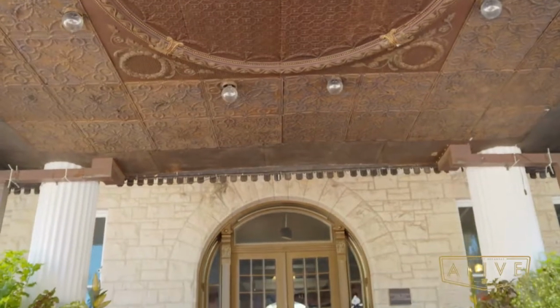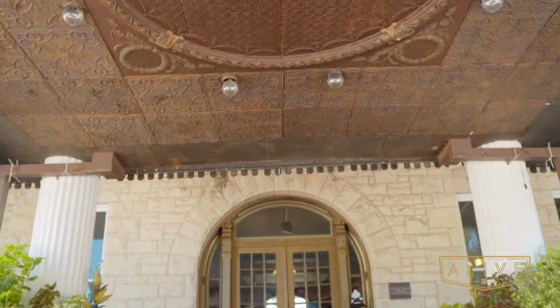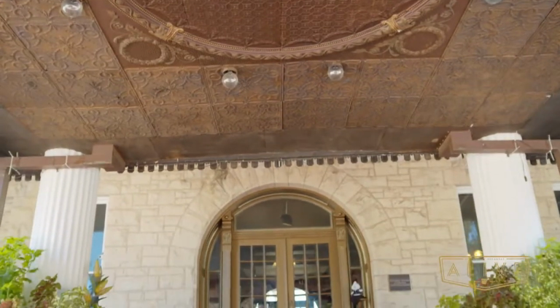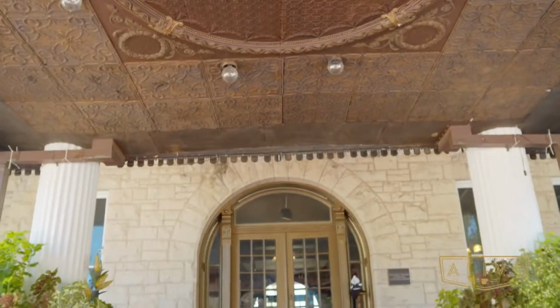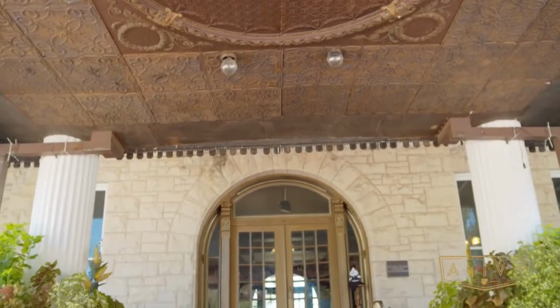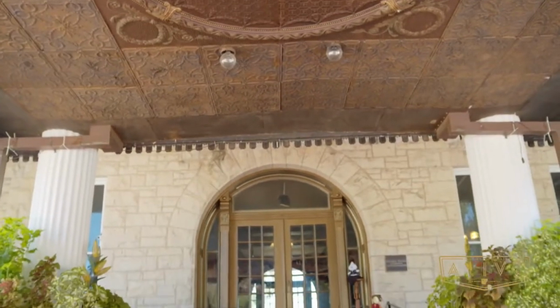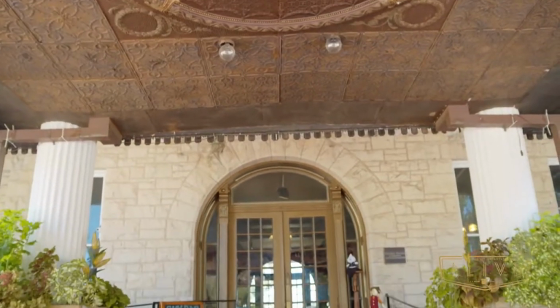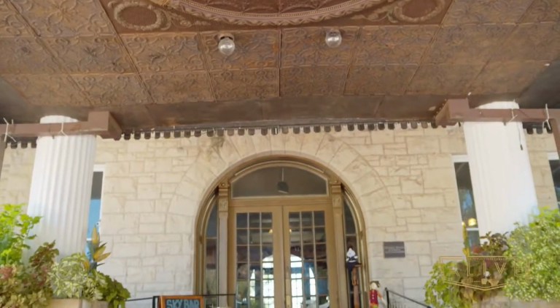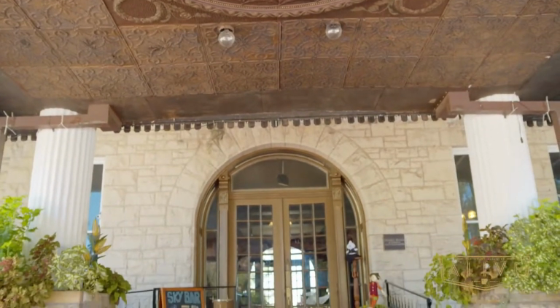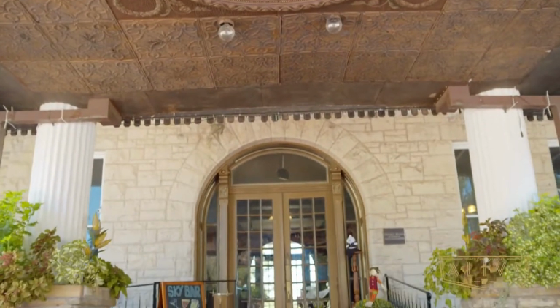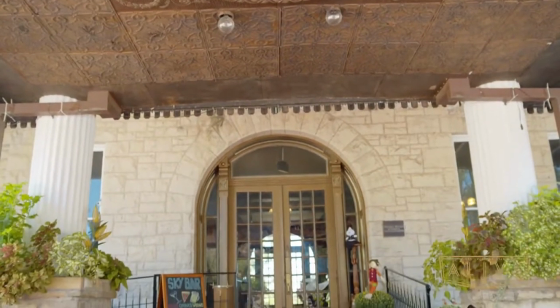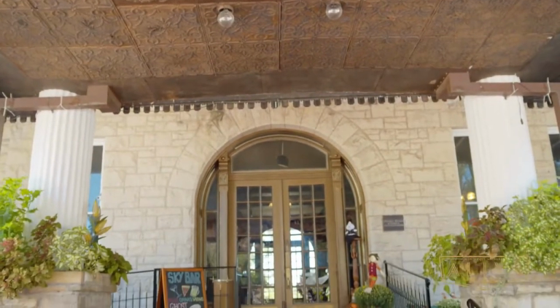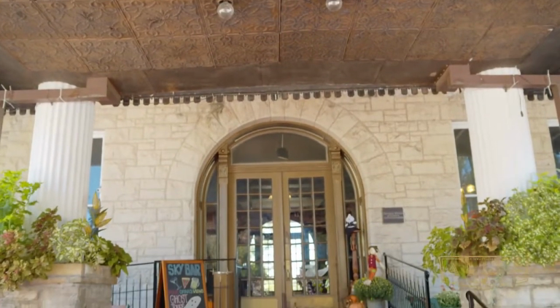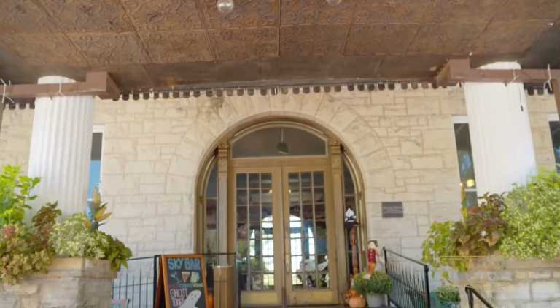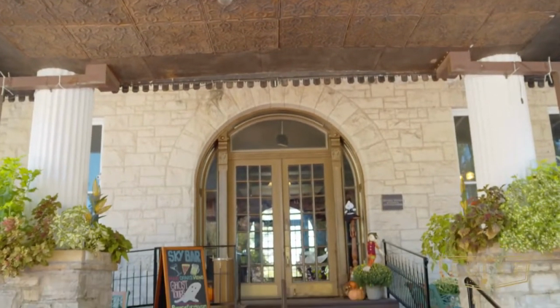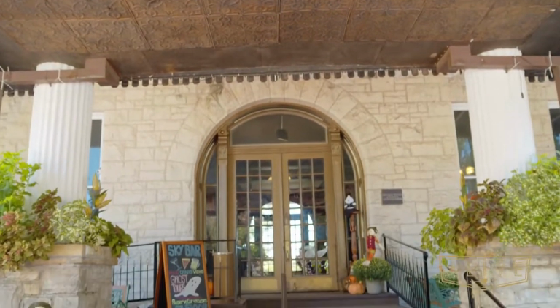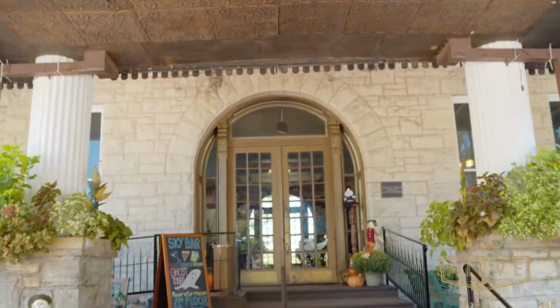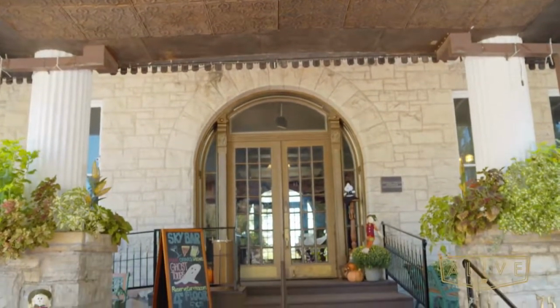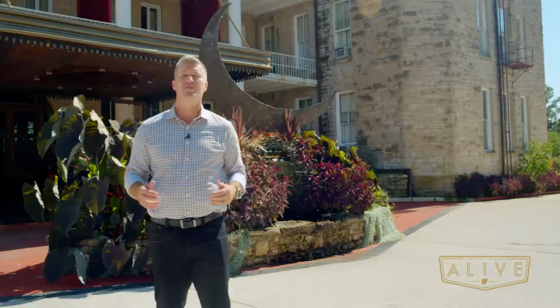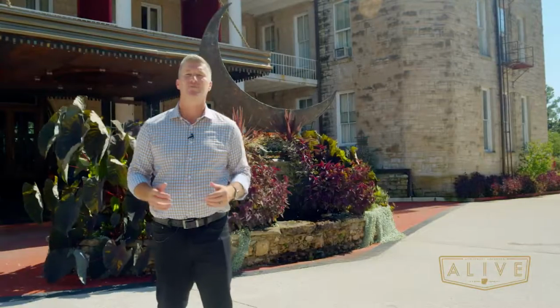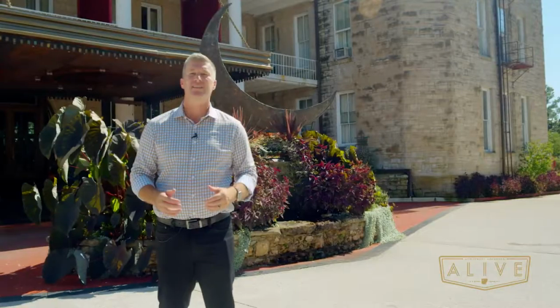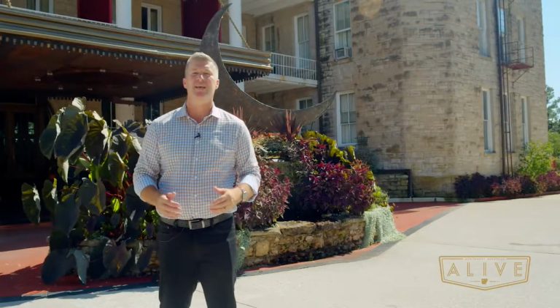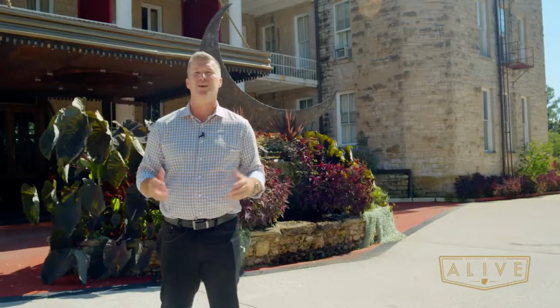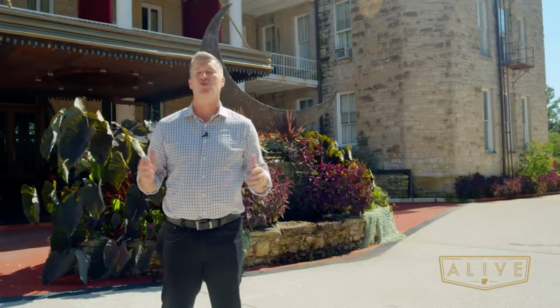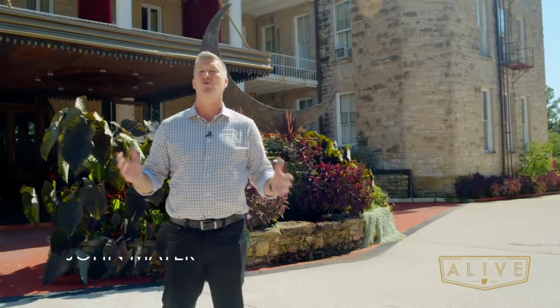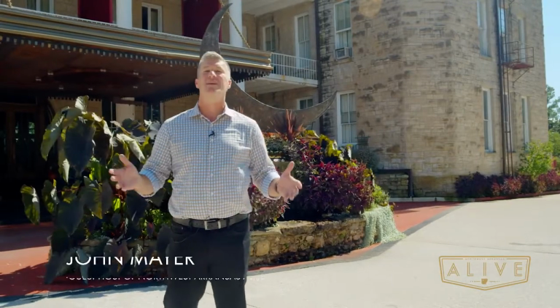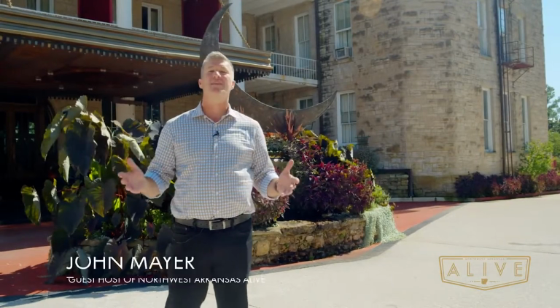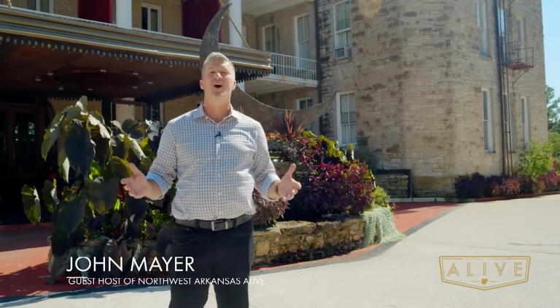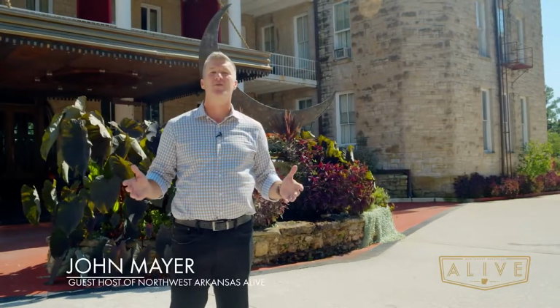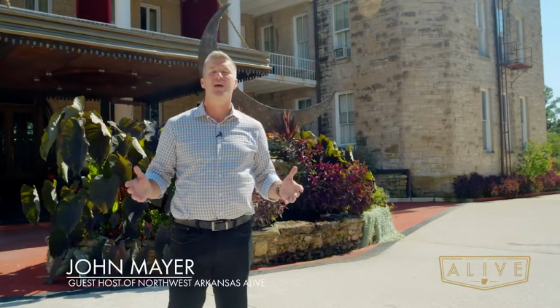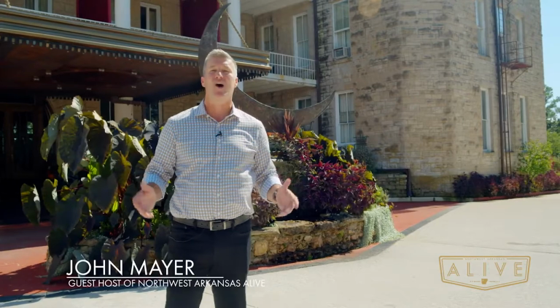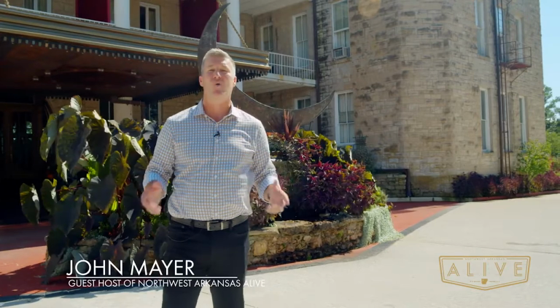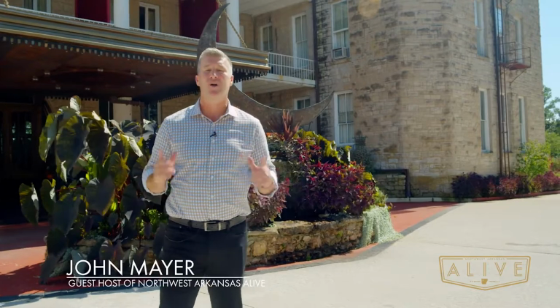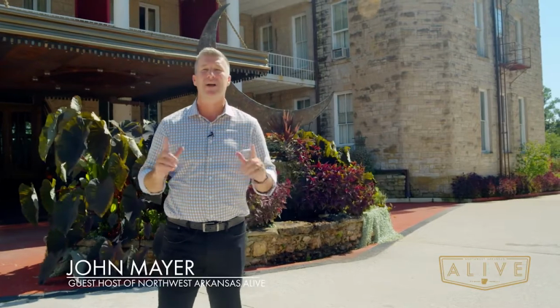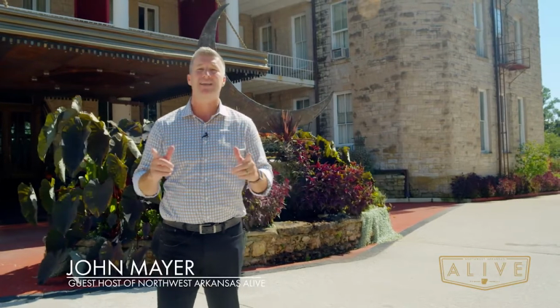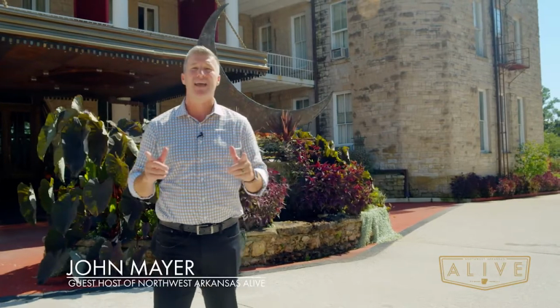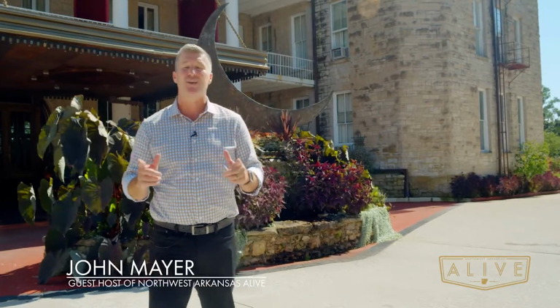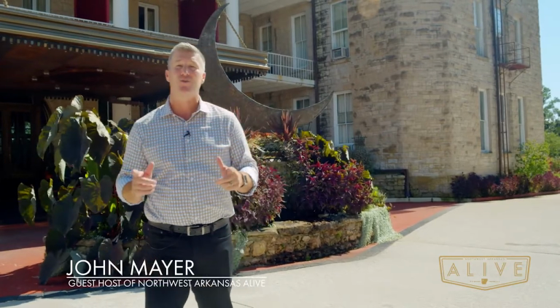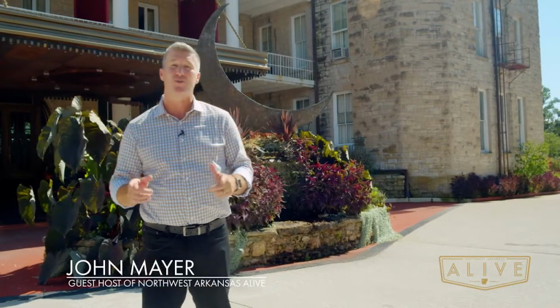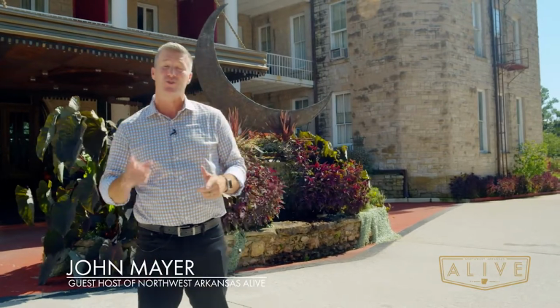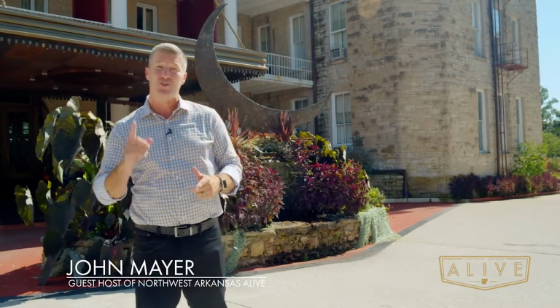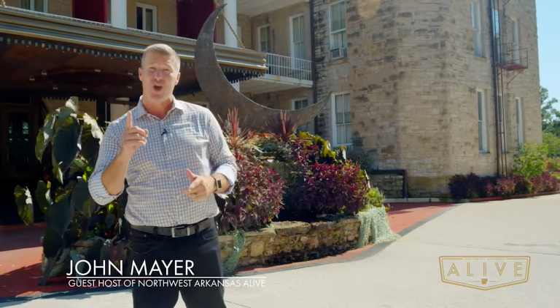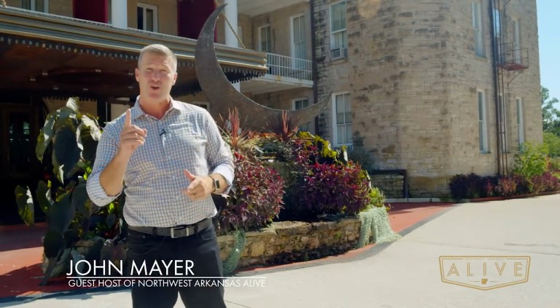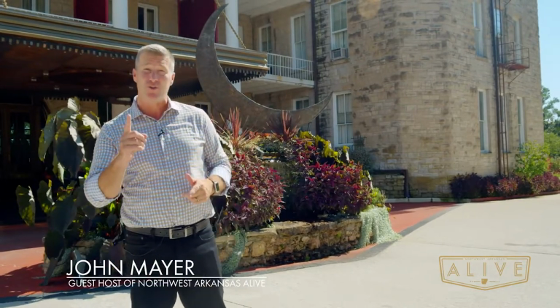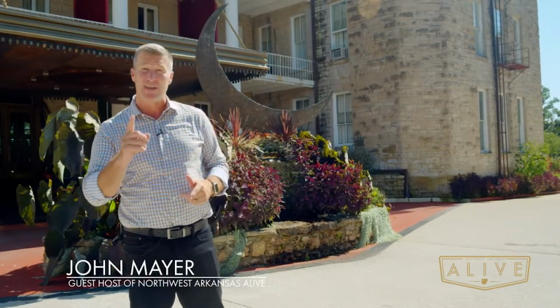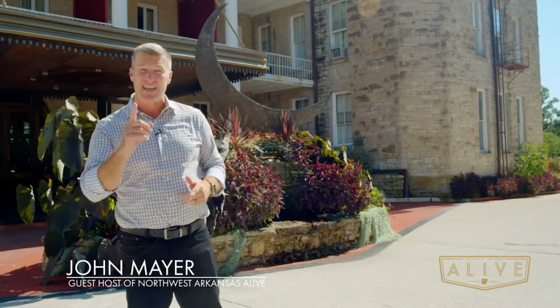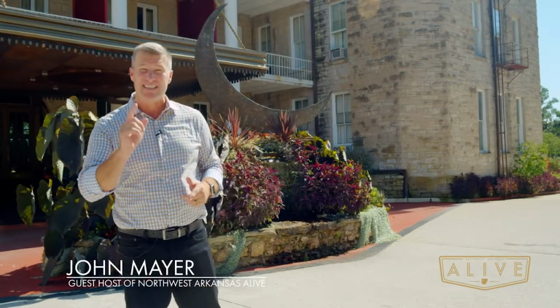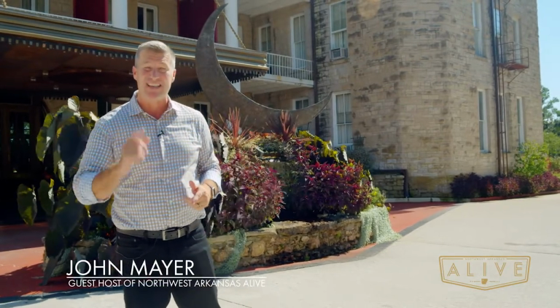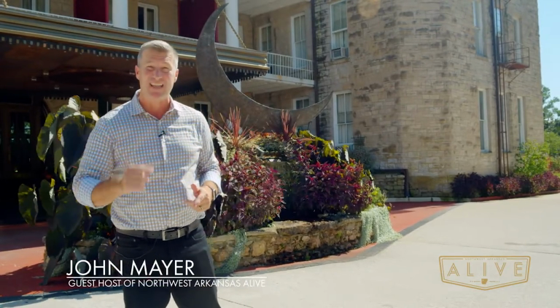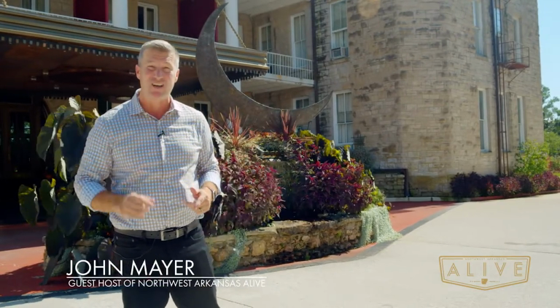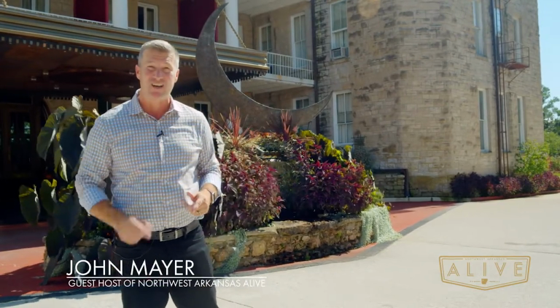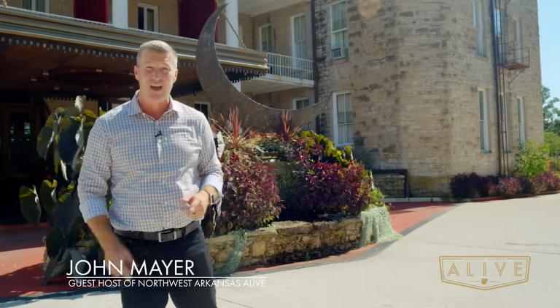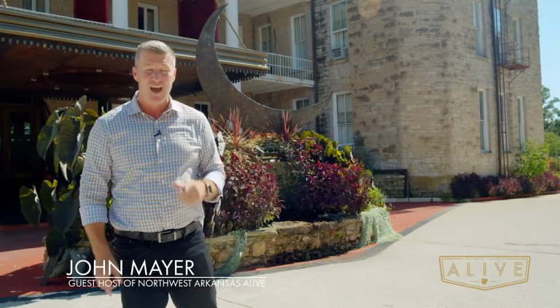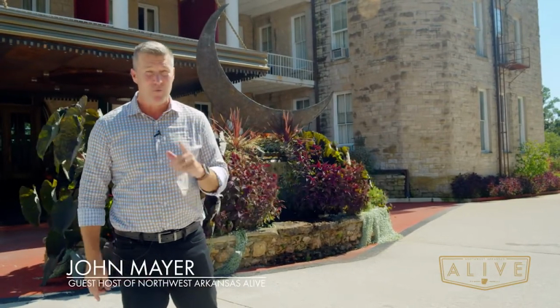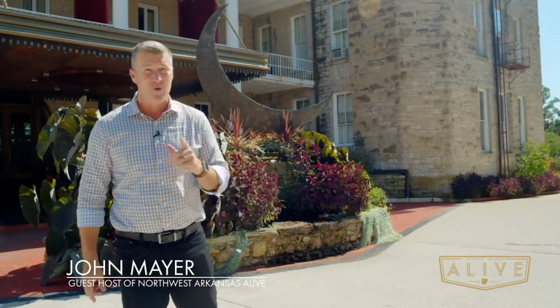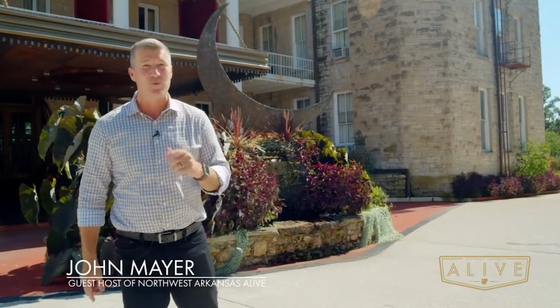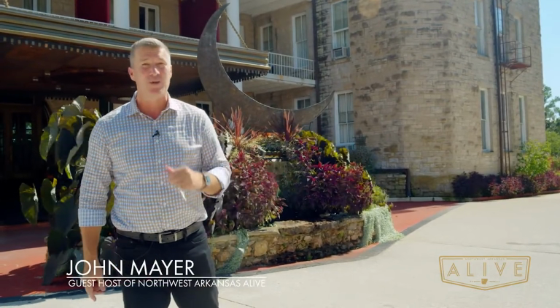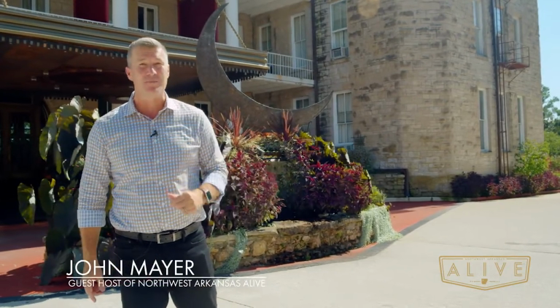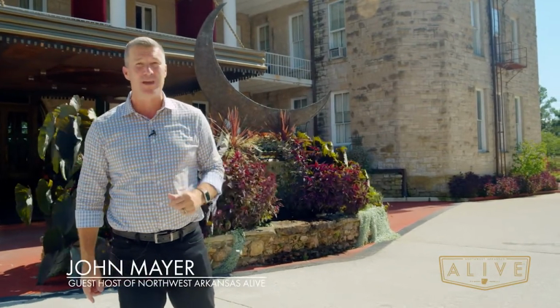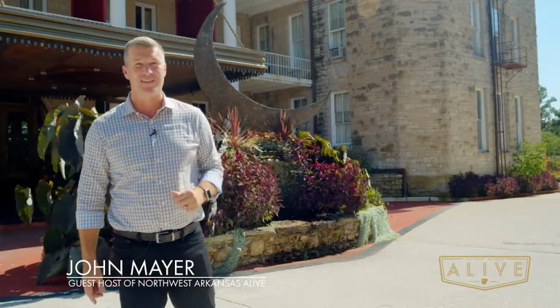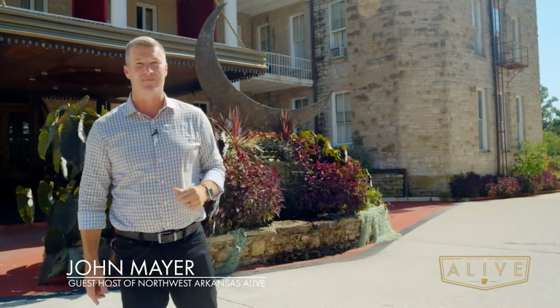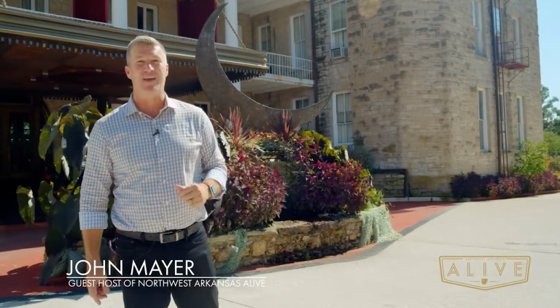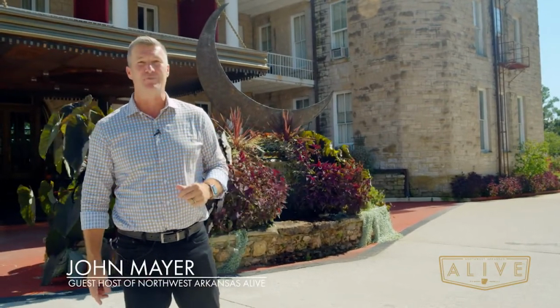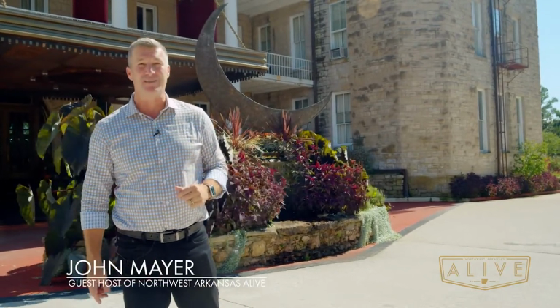We are here today in the heart of Eureka Springs at the Crescent Hotel. We're going to take you through to show you an inside look of what really makes it famous.